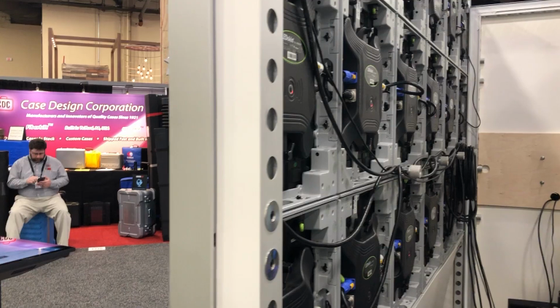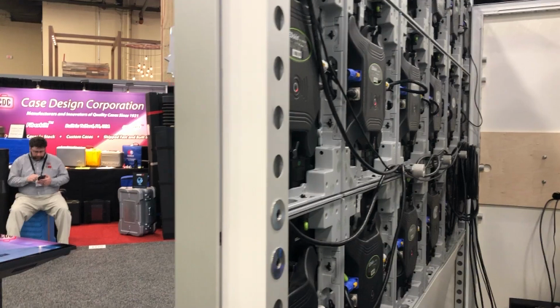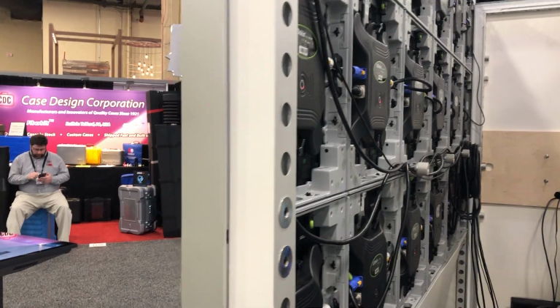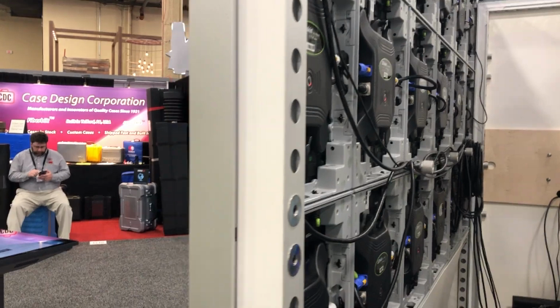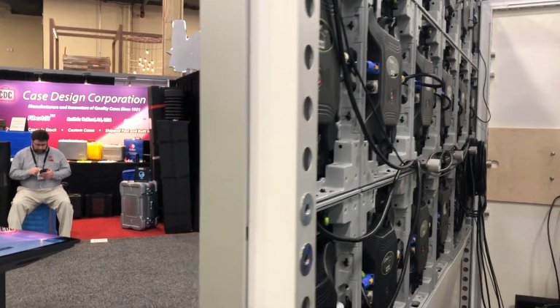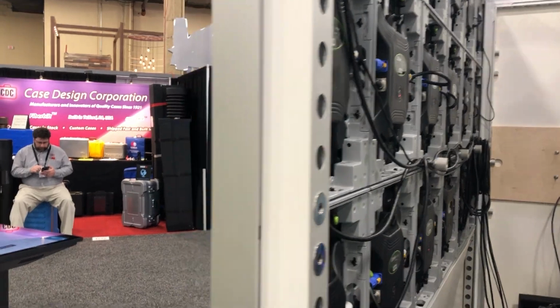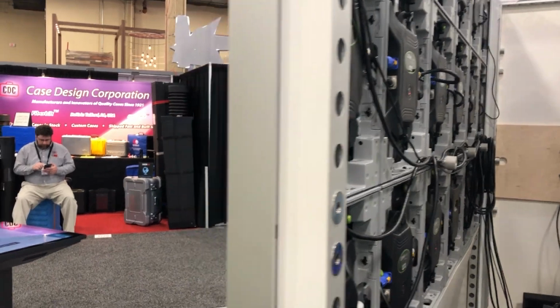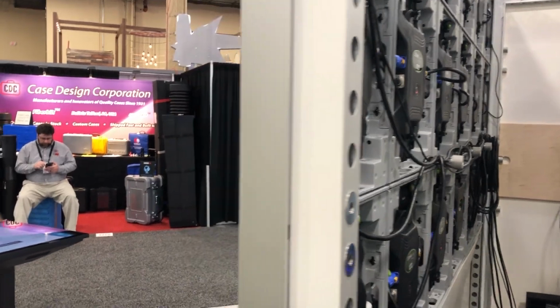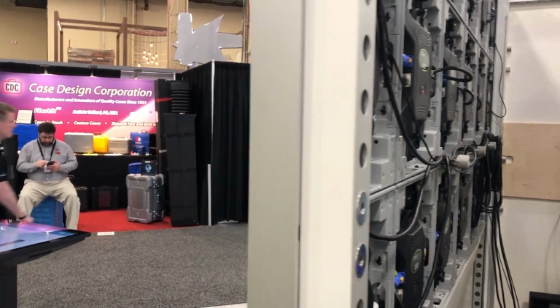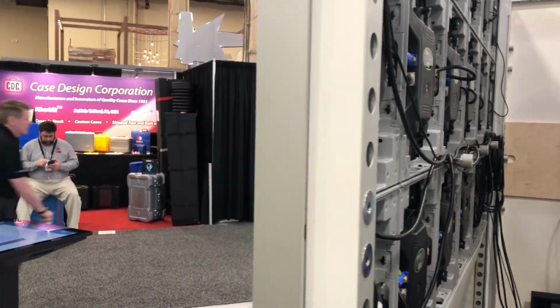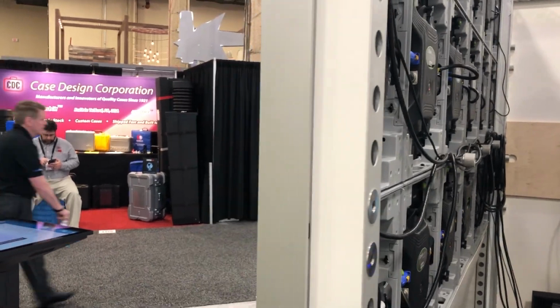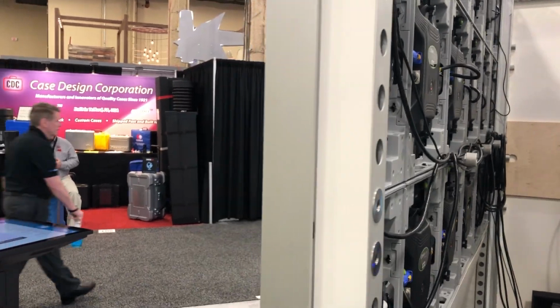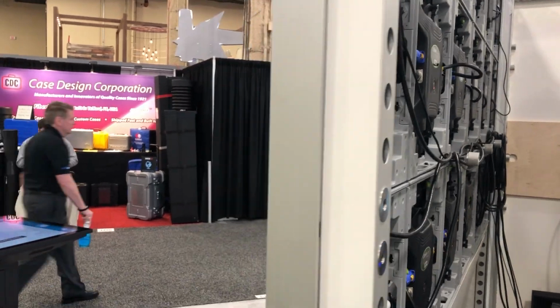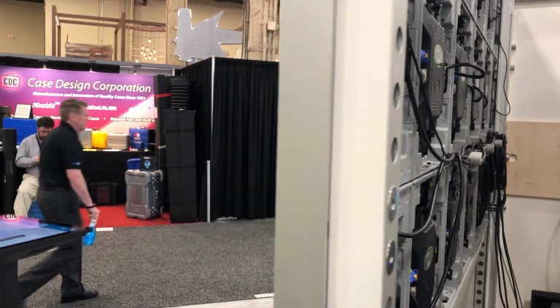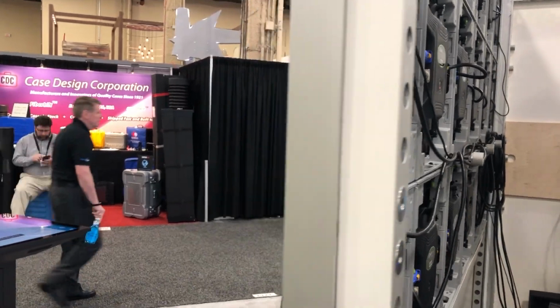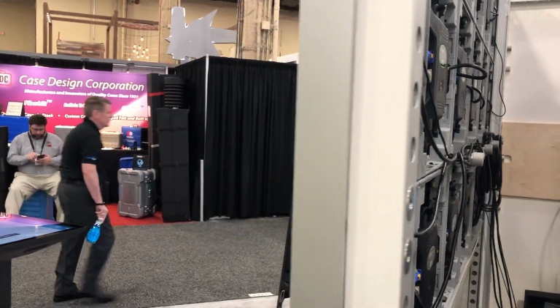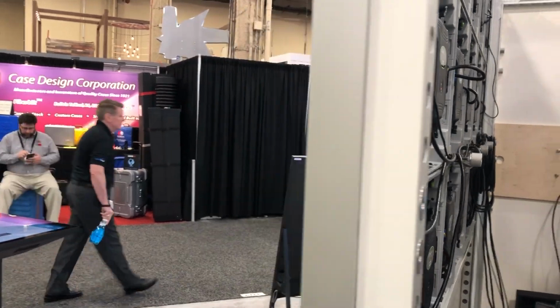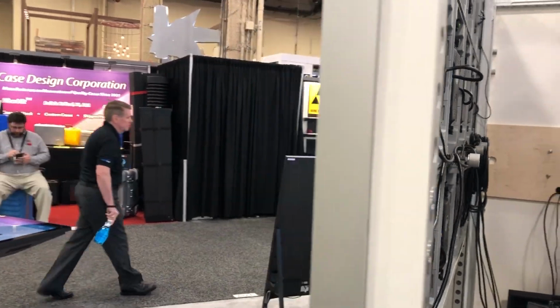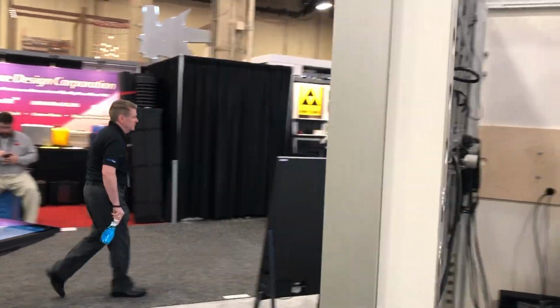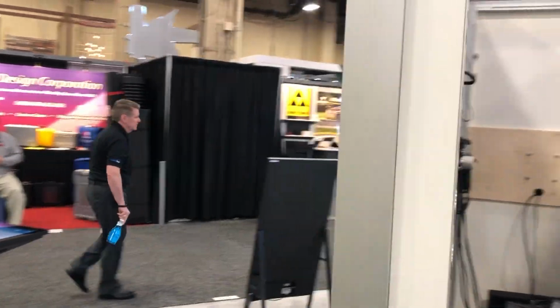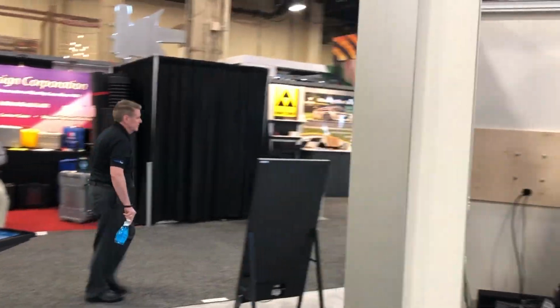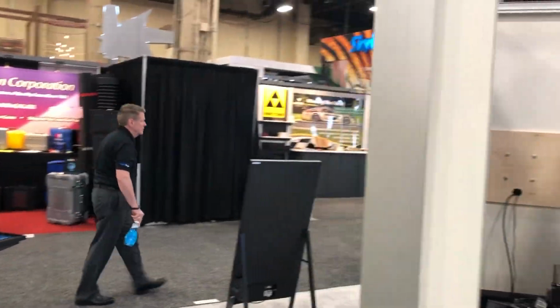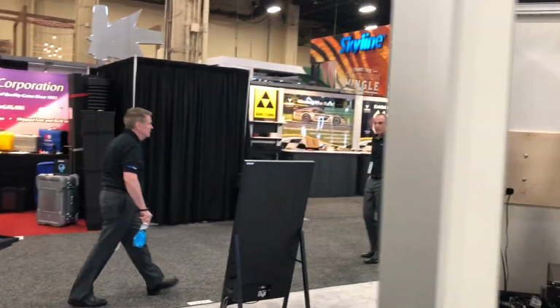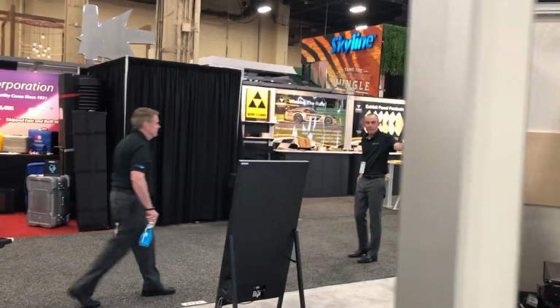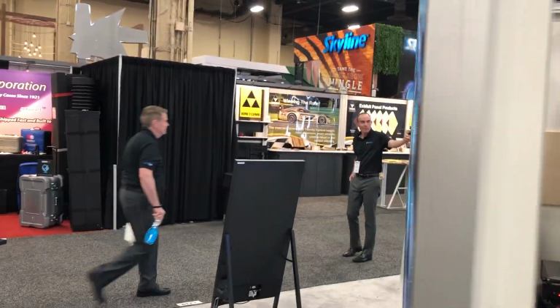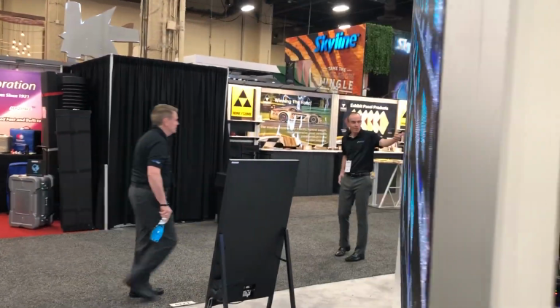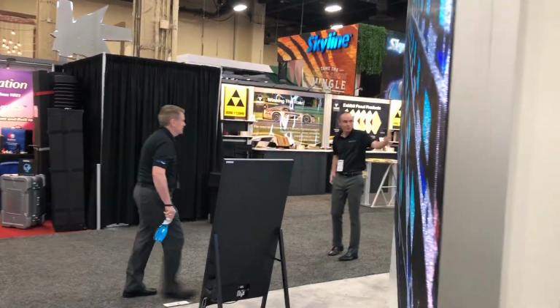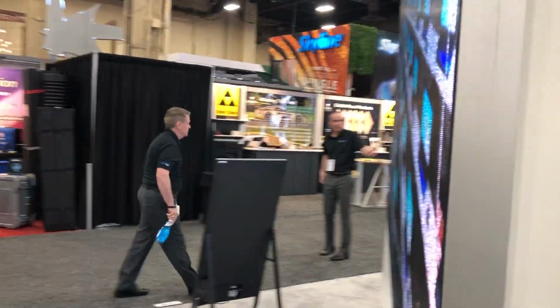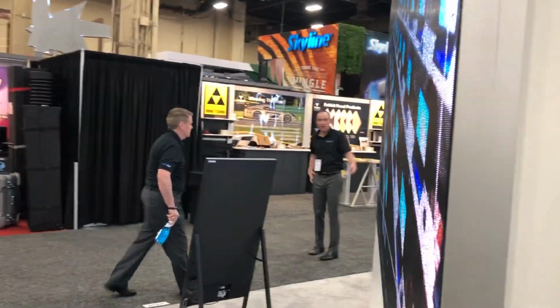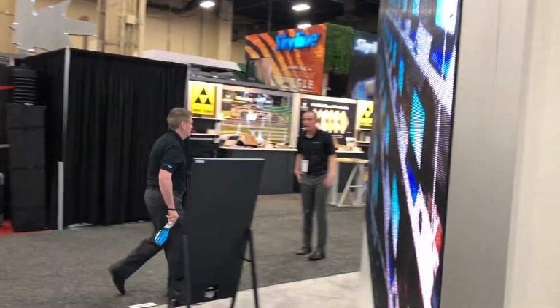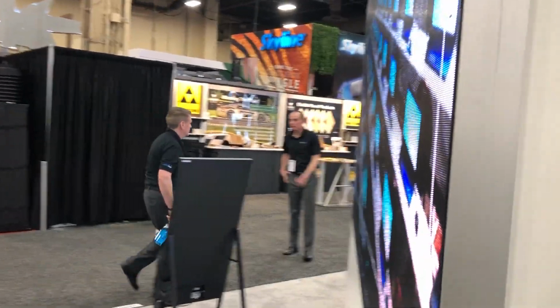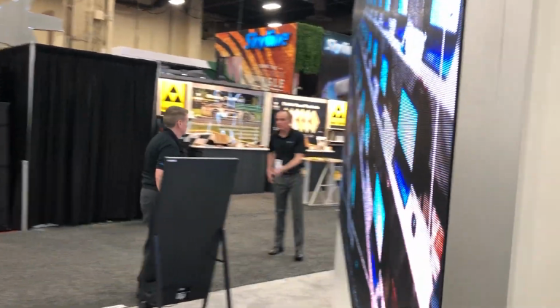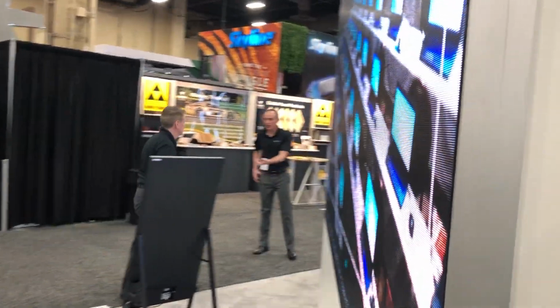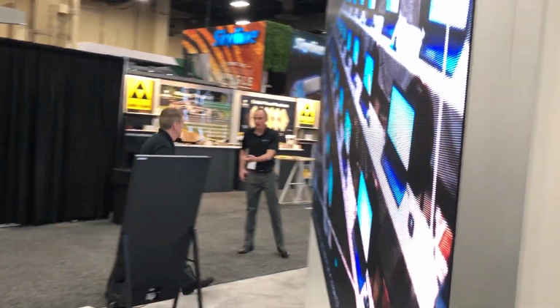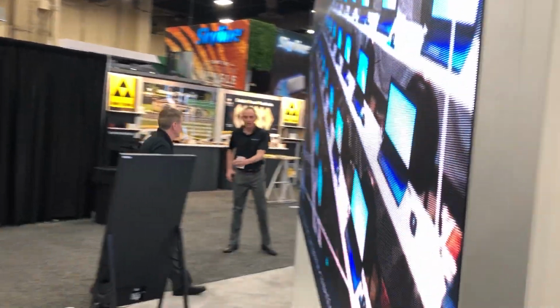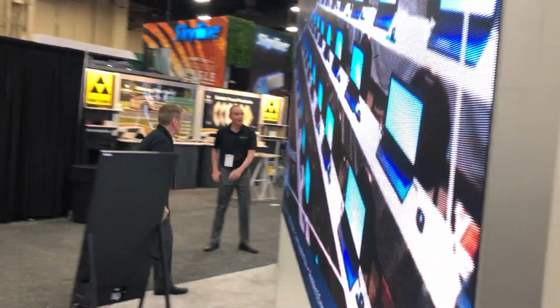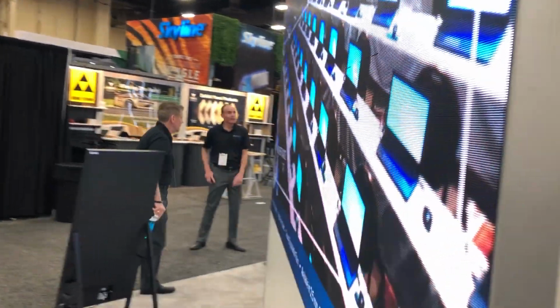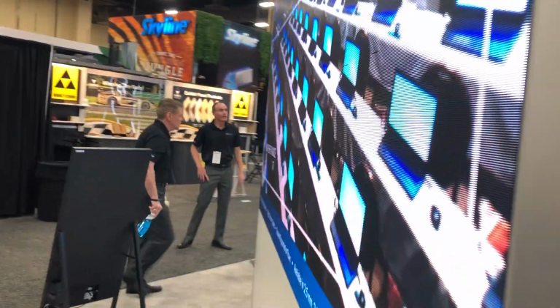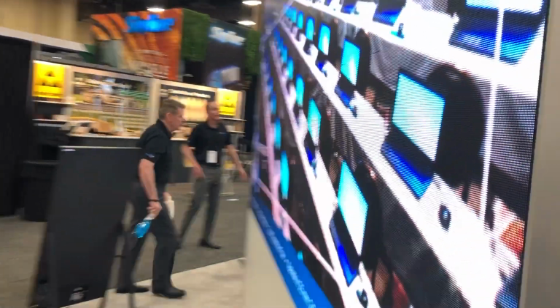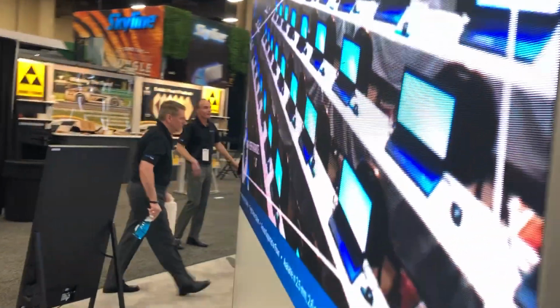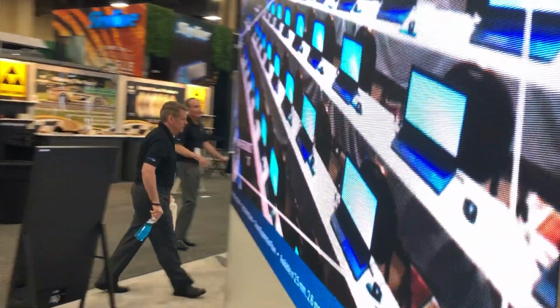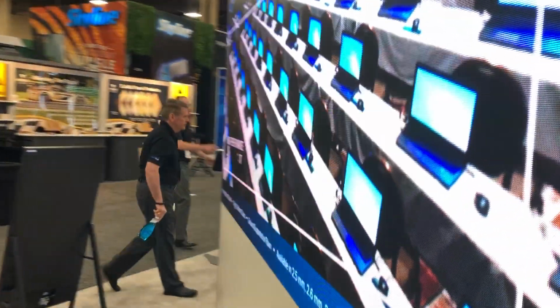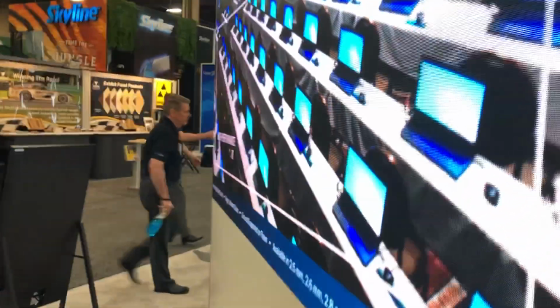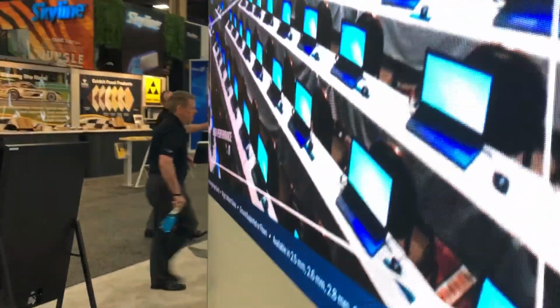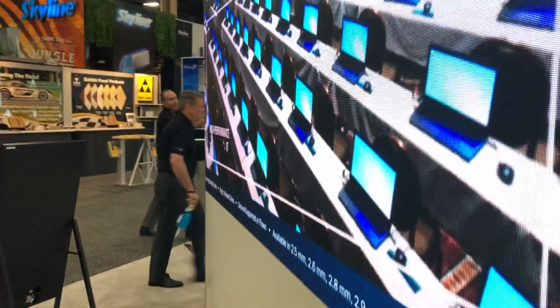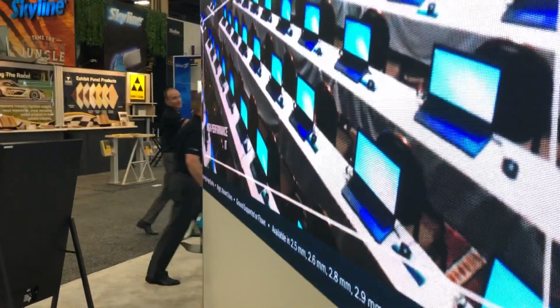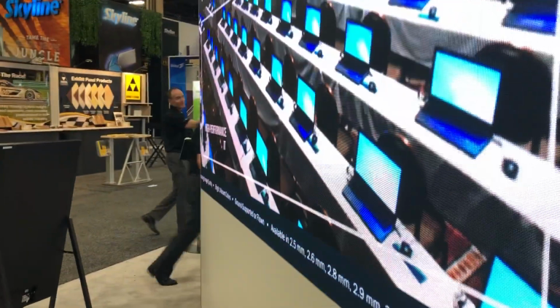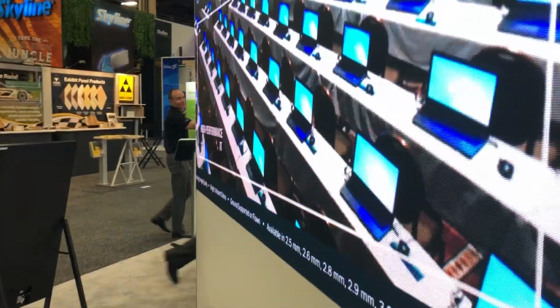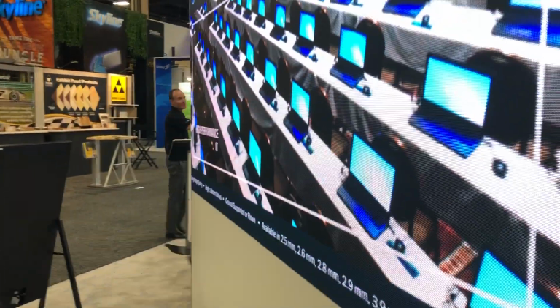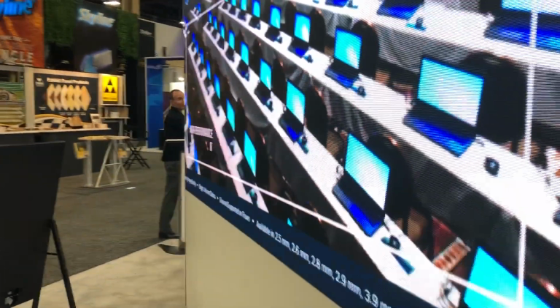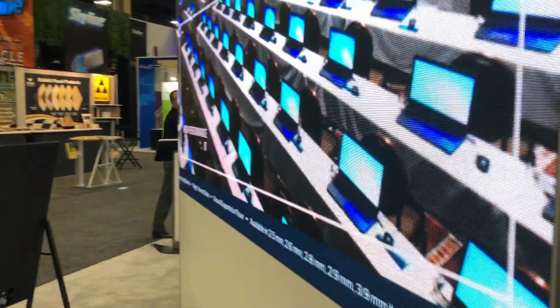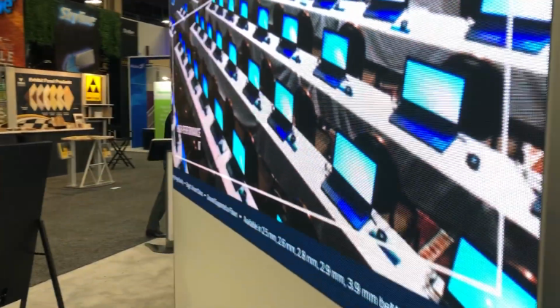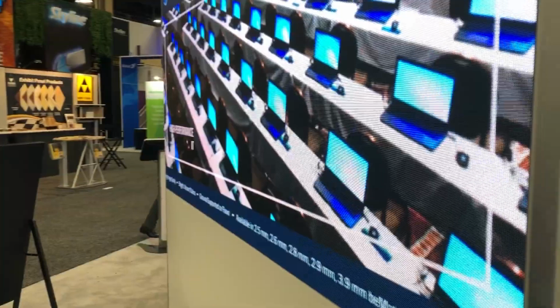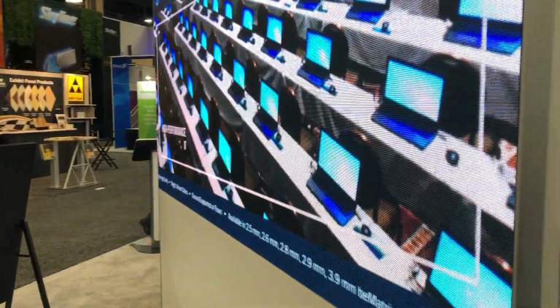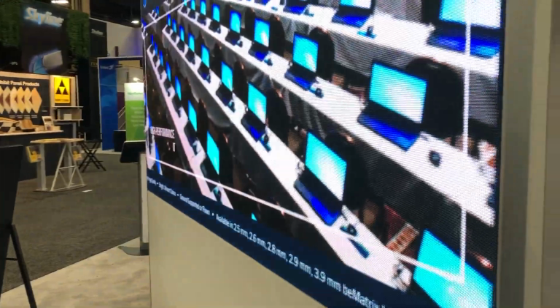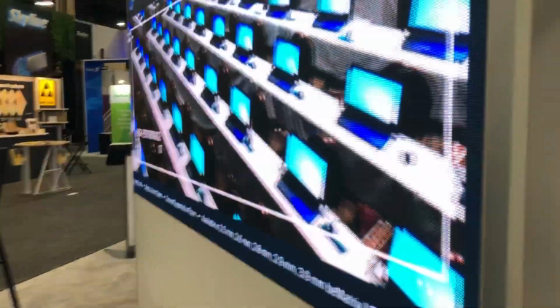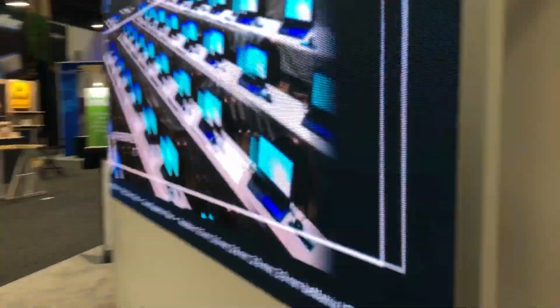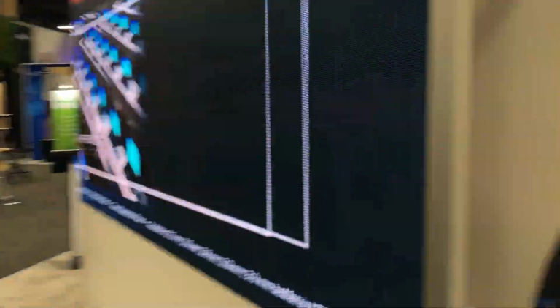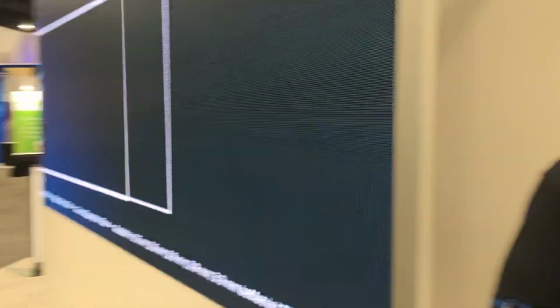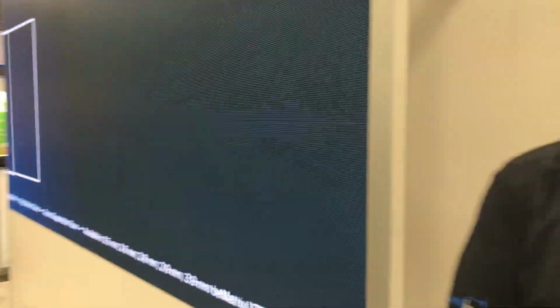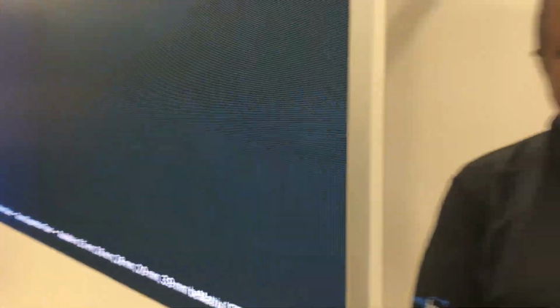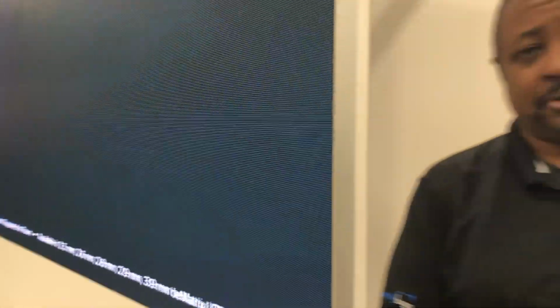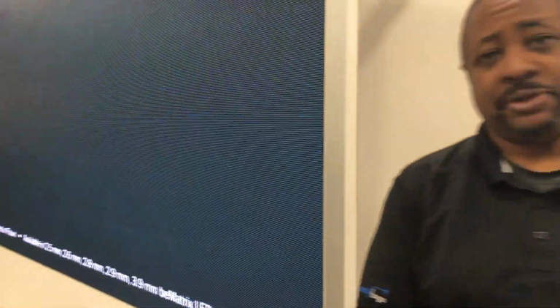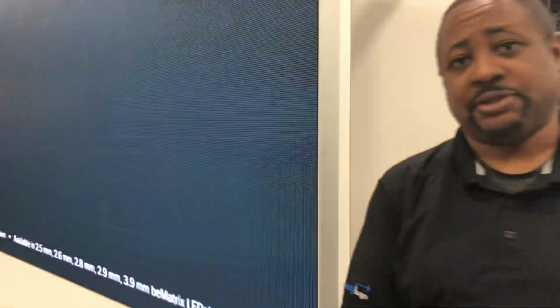Once again, this is the LED Skin from B Matrix, supported by SmartSource.